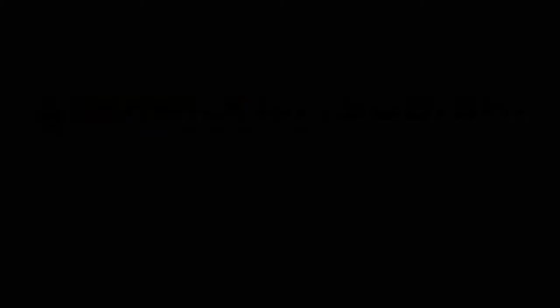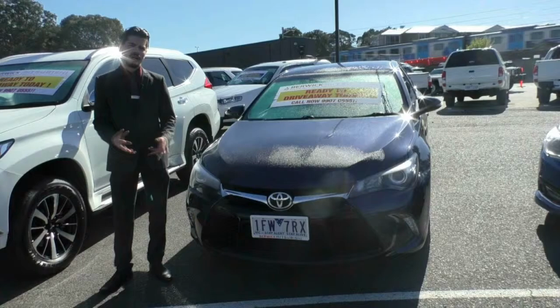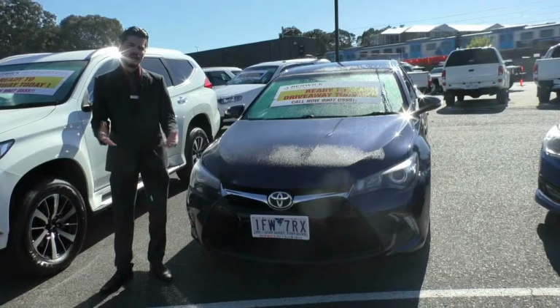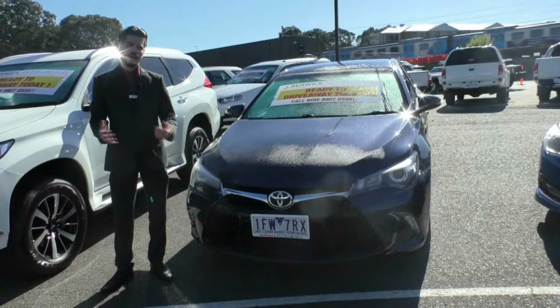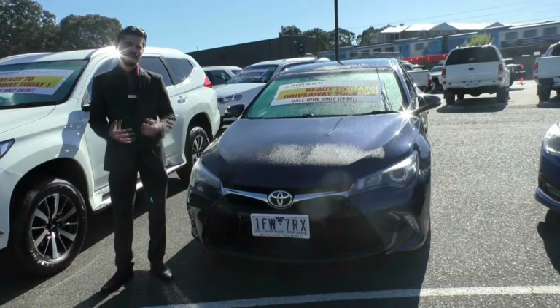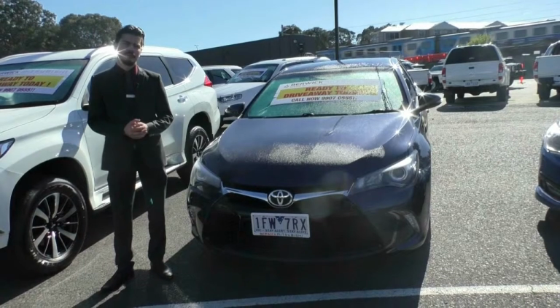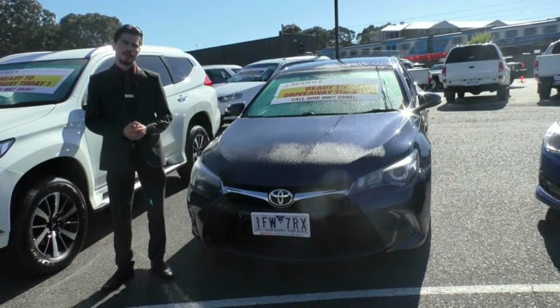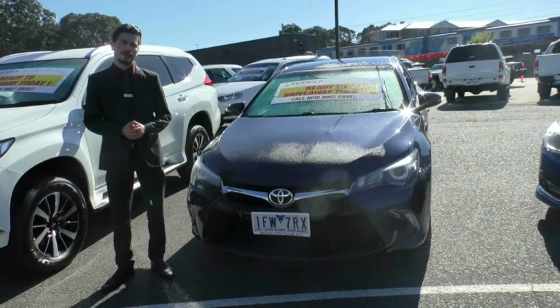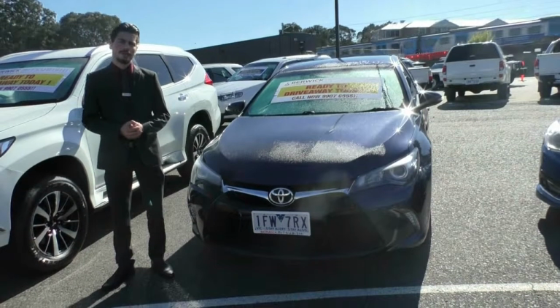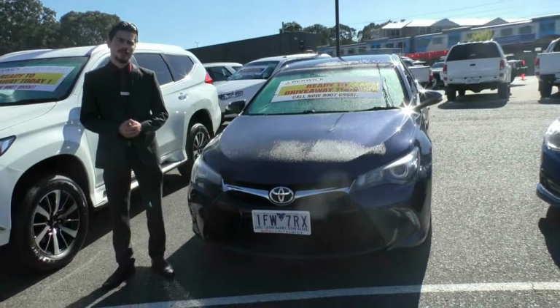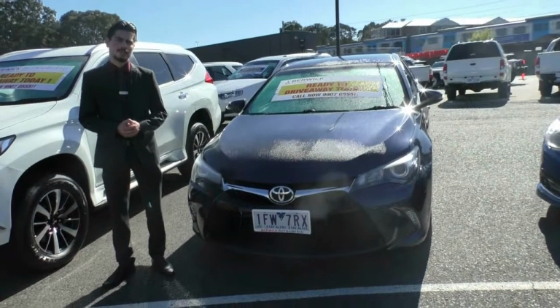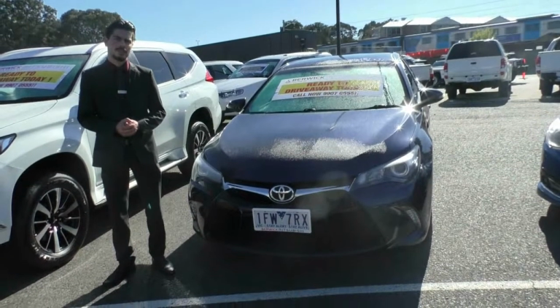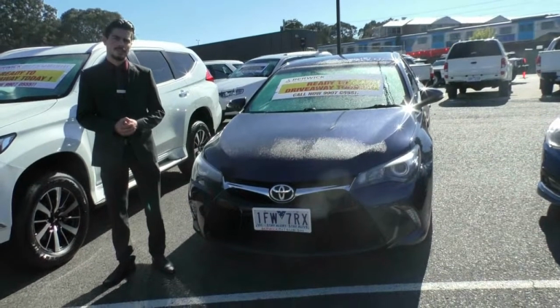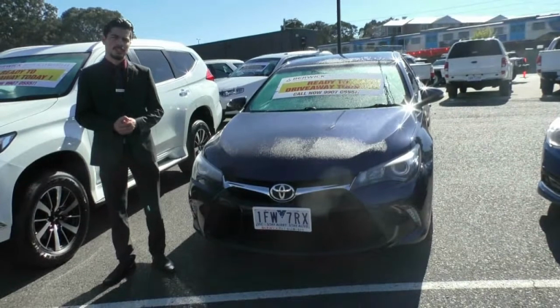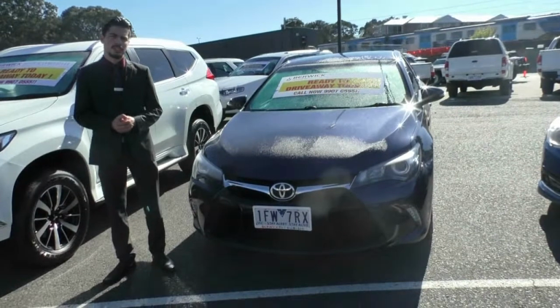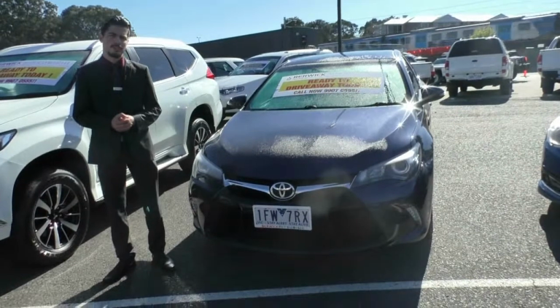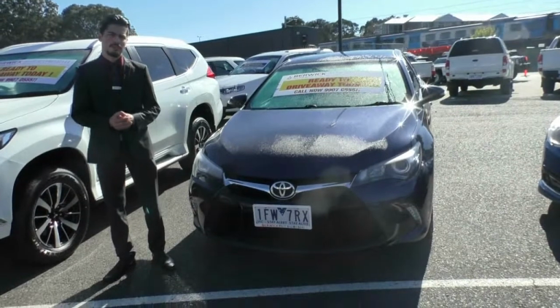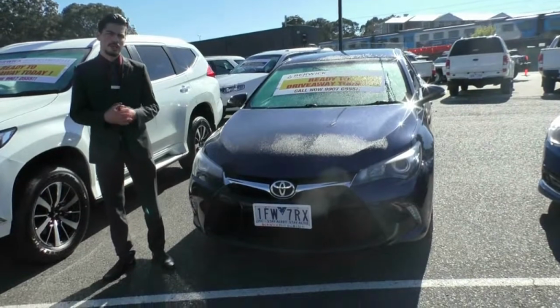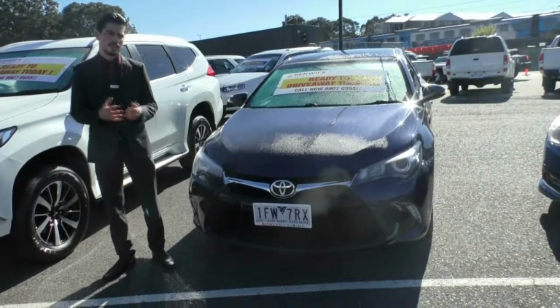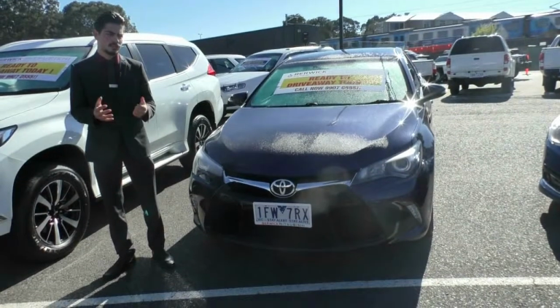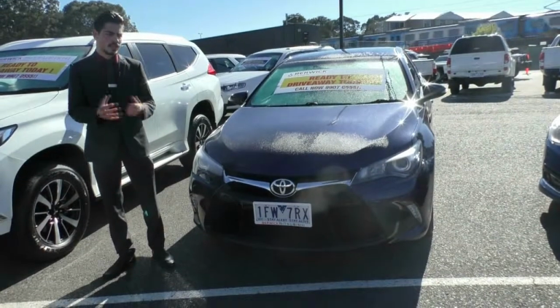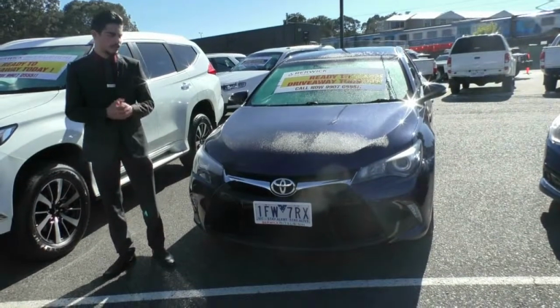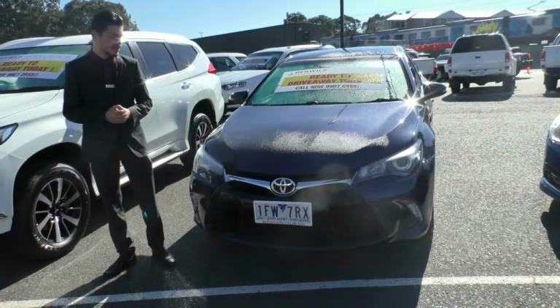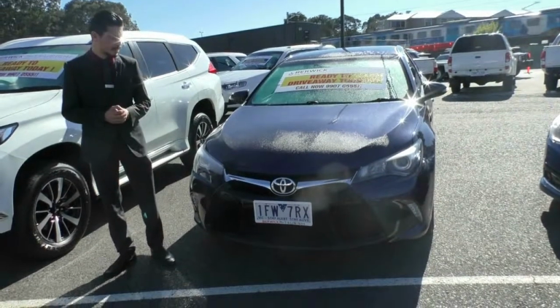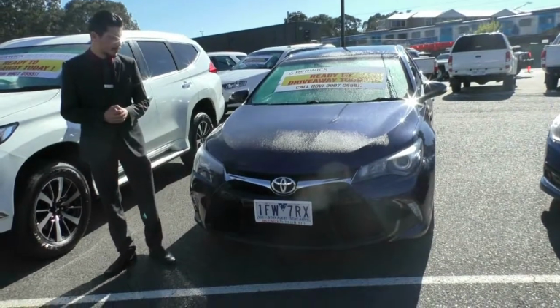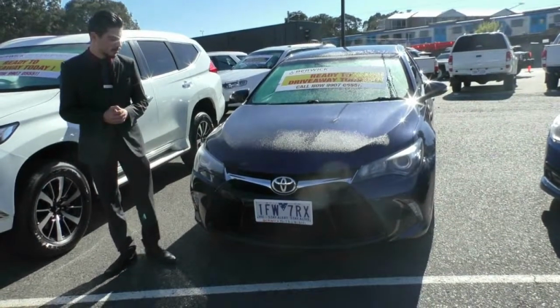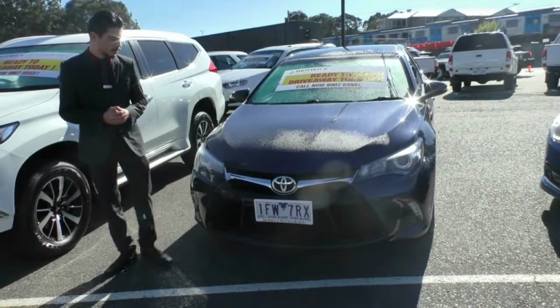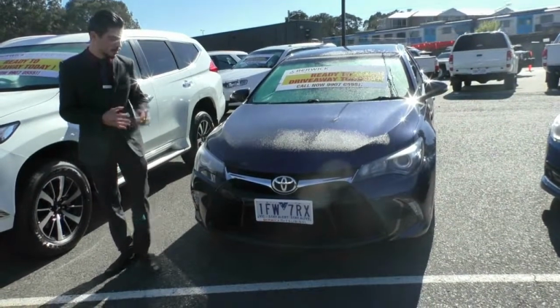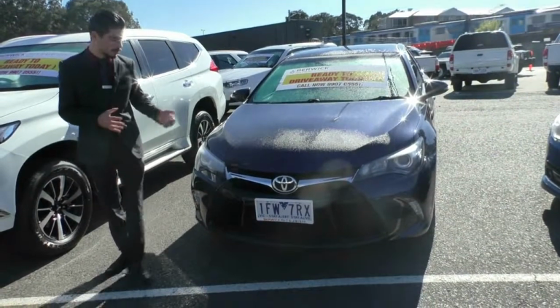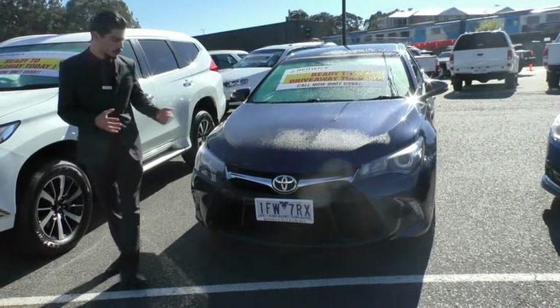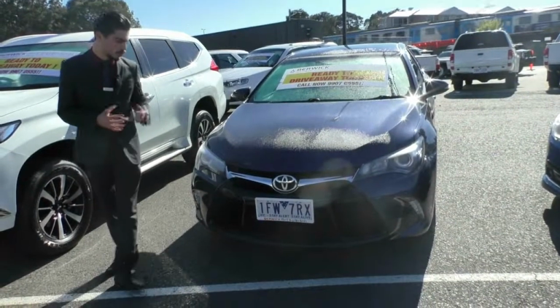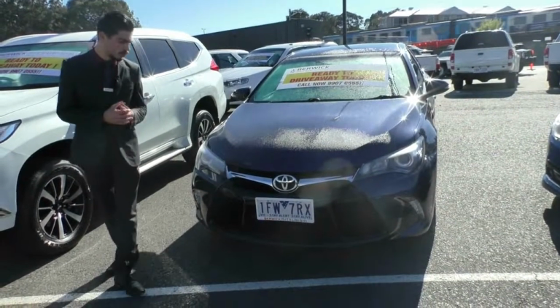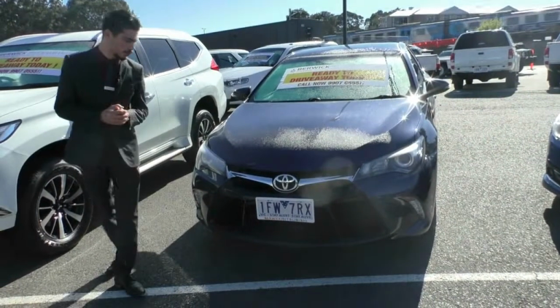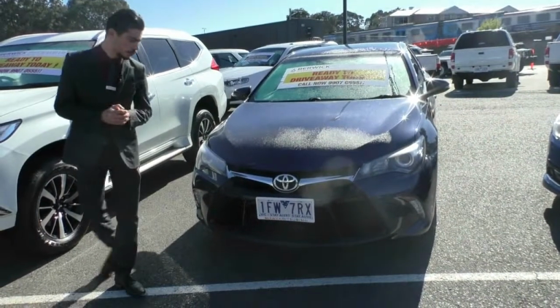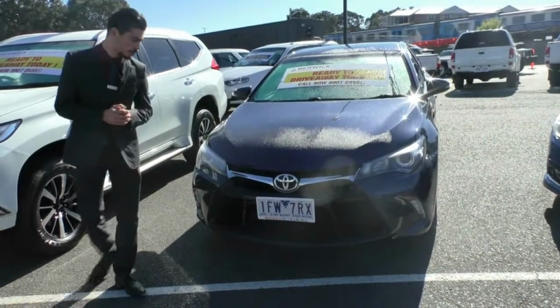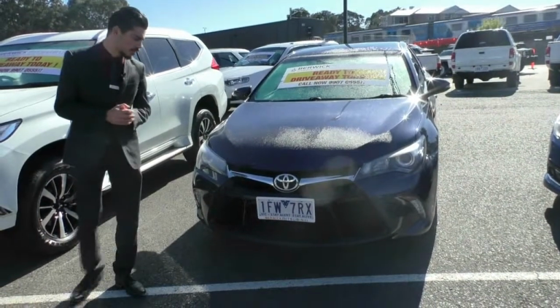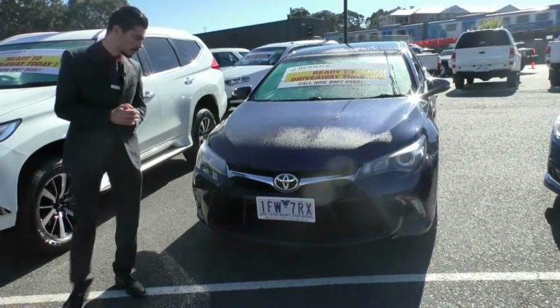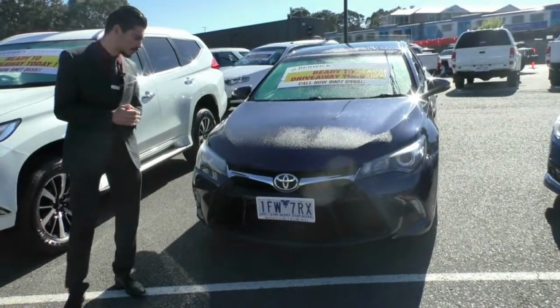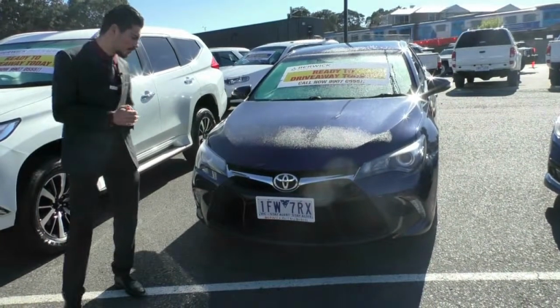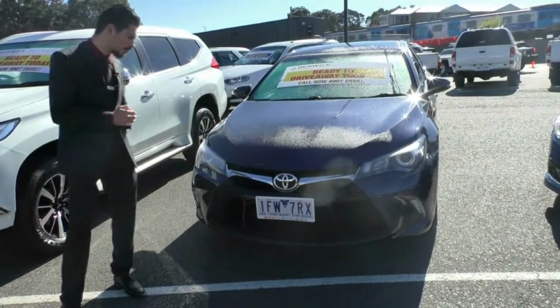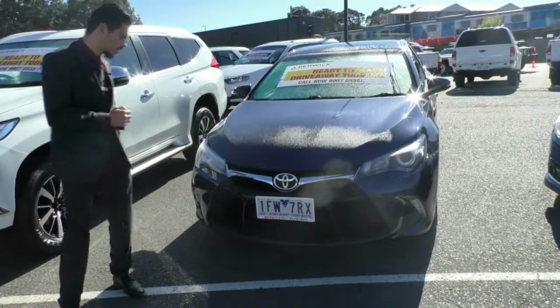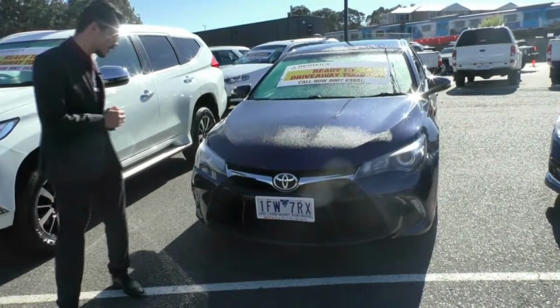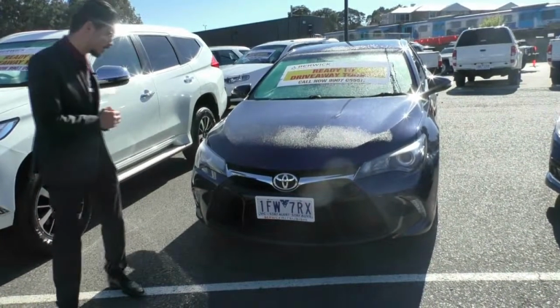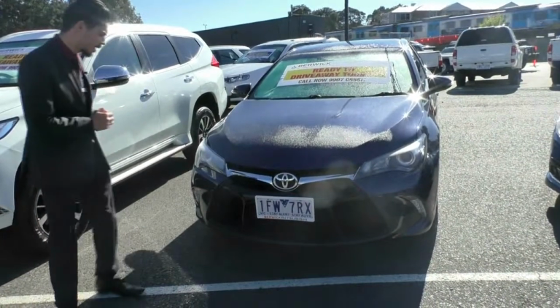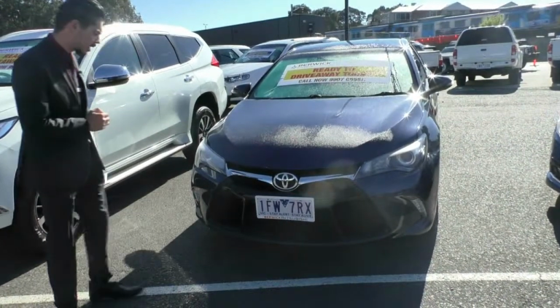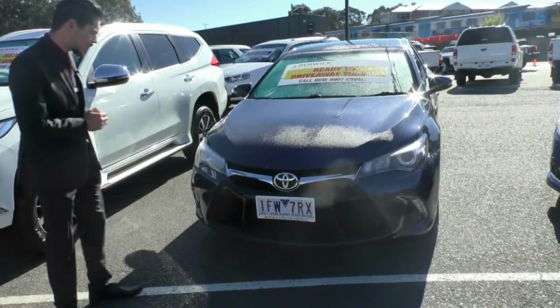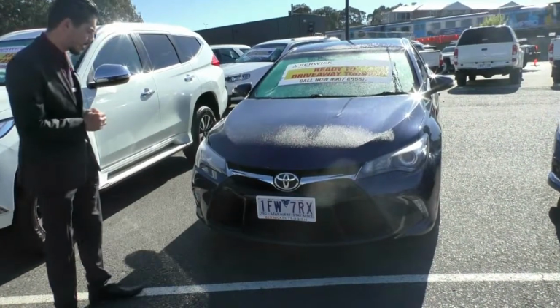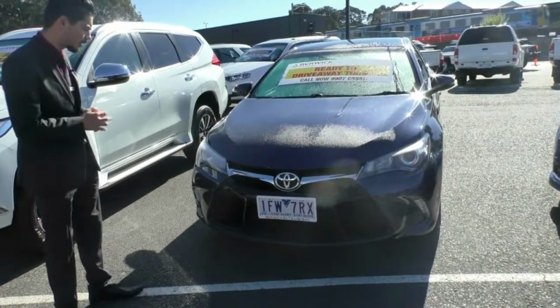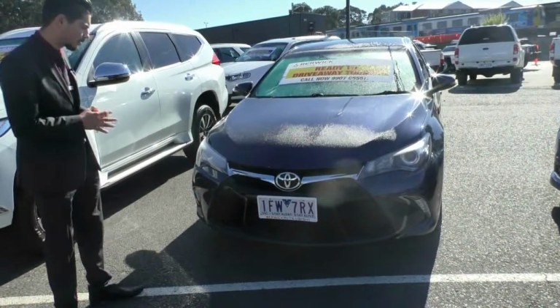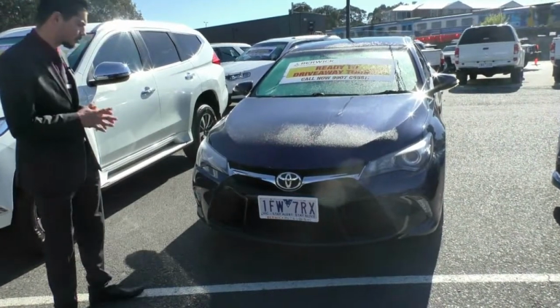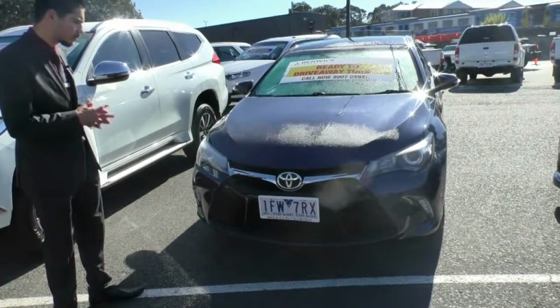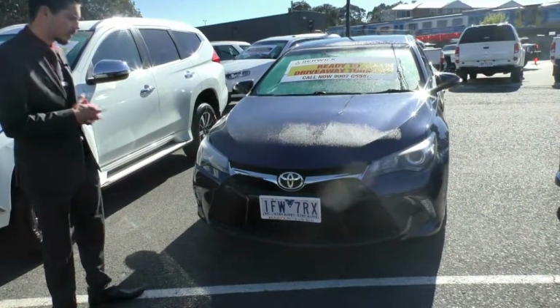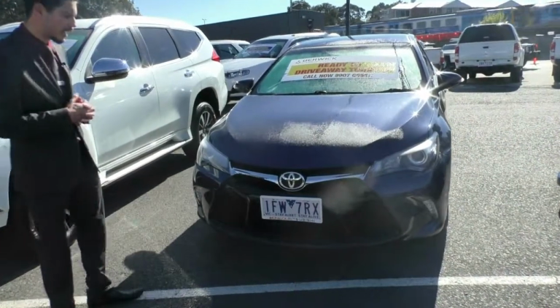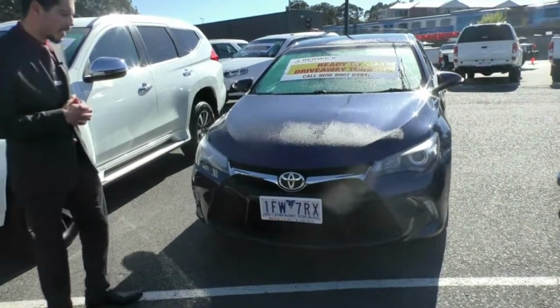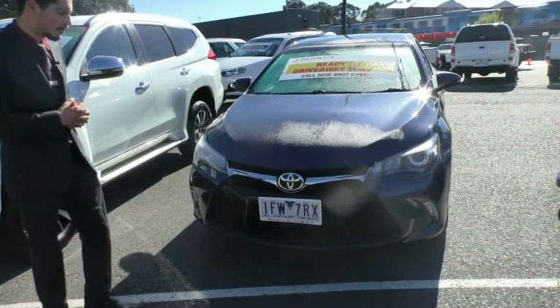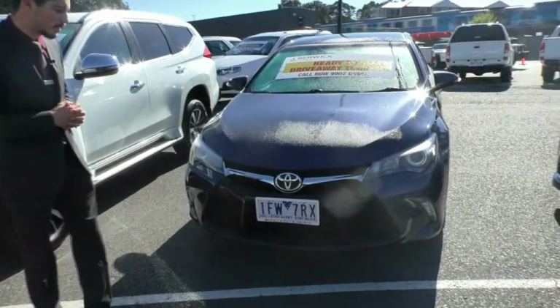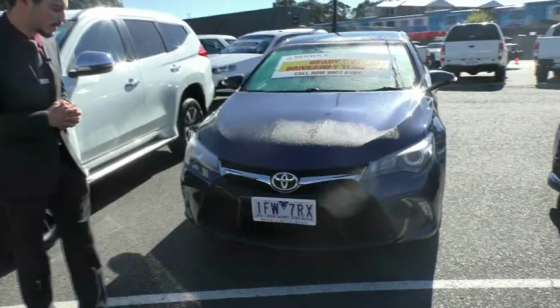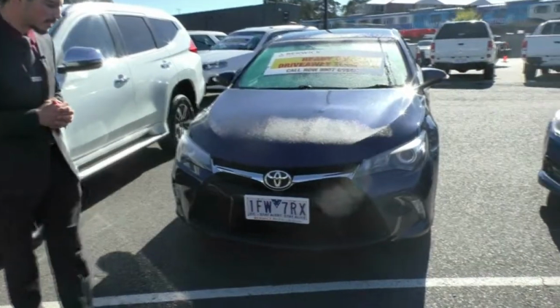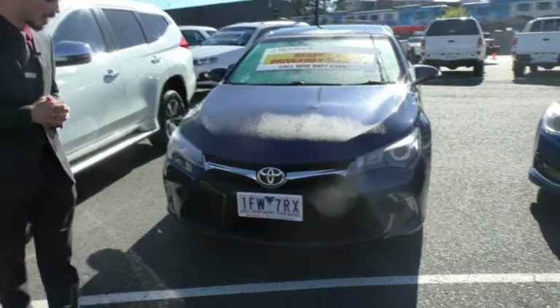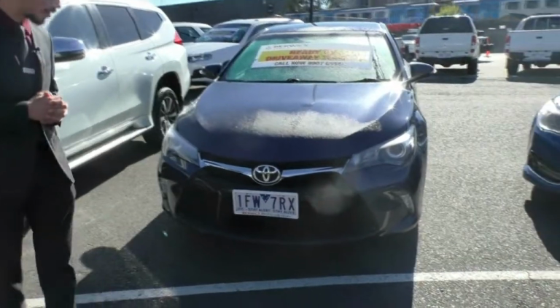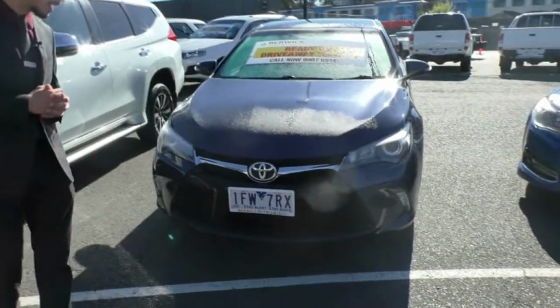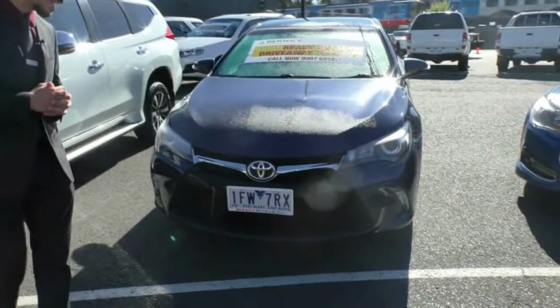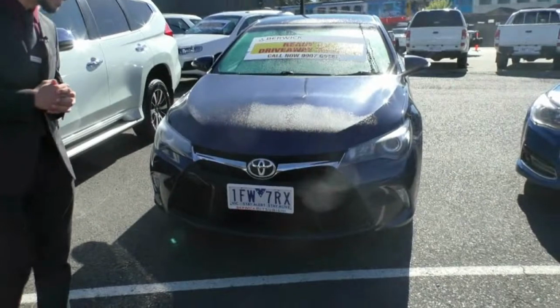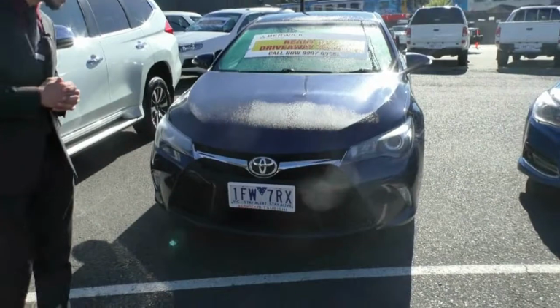Hi guys and welcome to Beric Mitsubishi. My name is Jamie. Today we're going to look at this beautiful 2015 Toyota Camry Atara S.